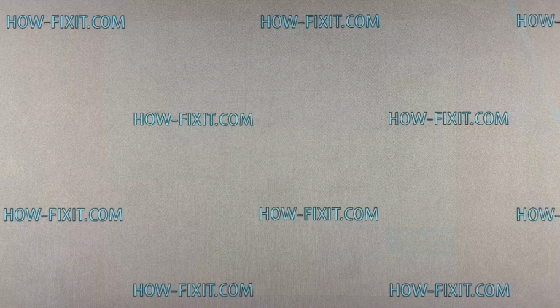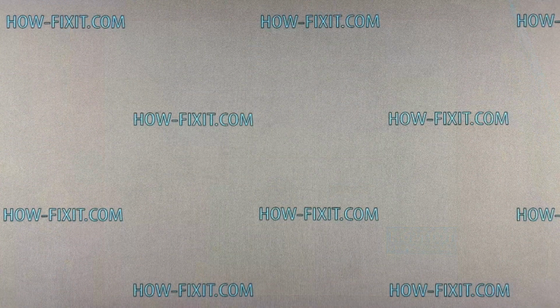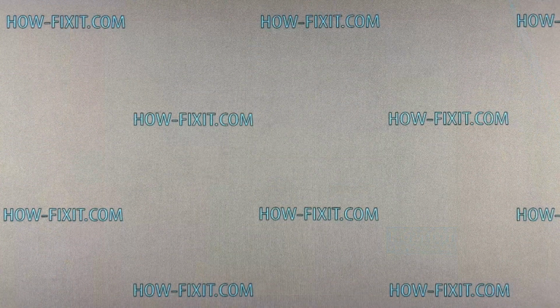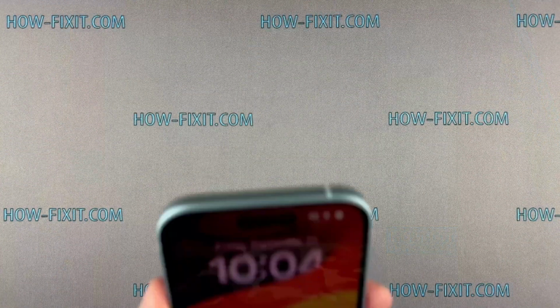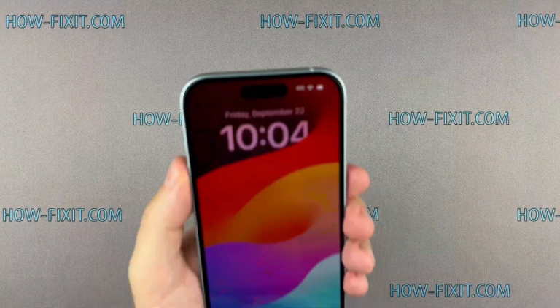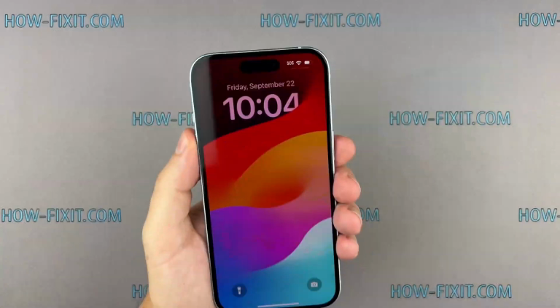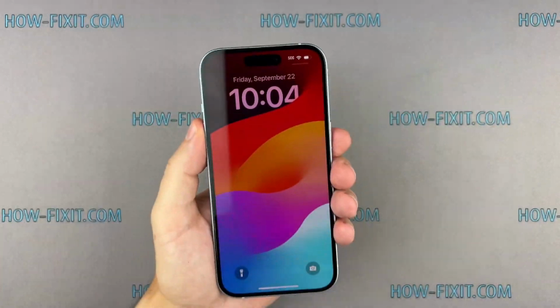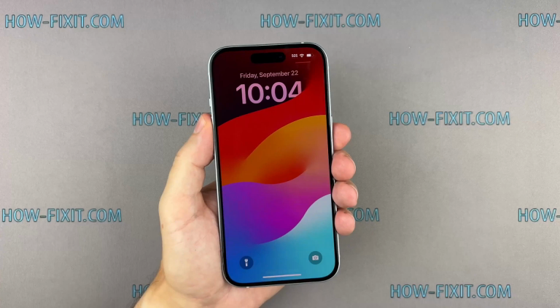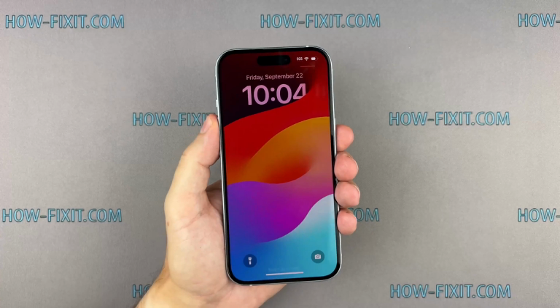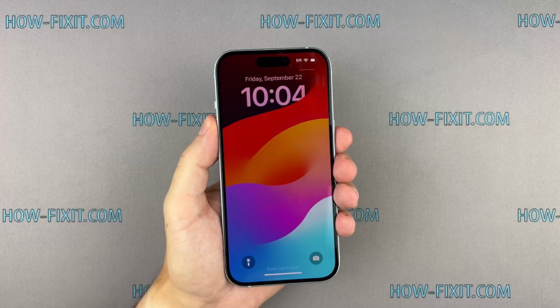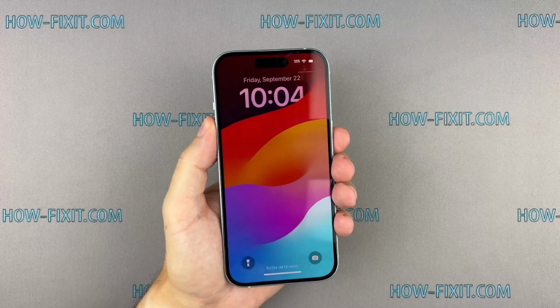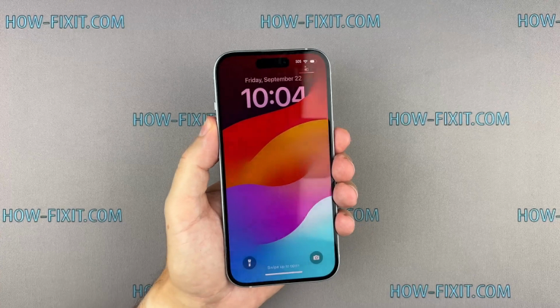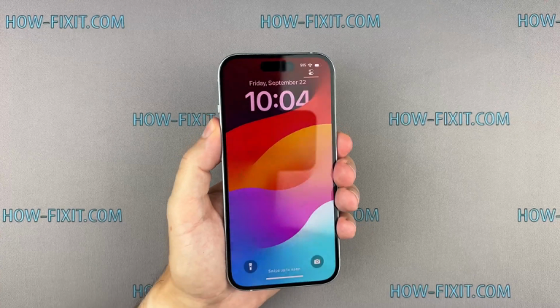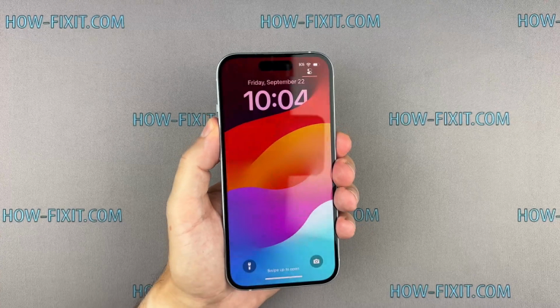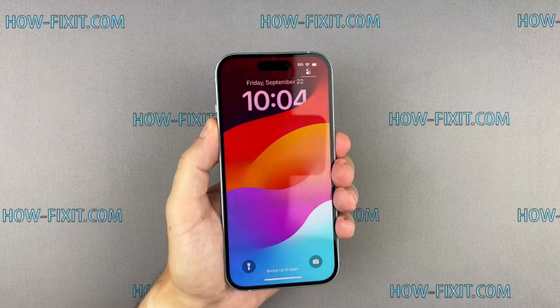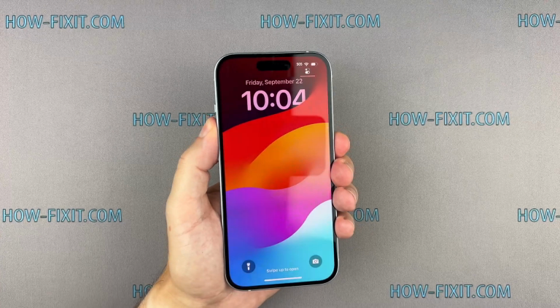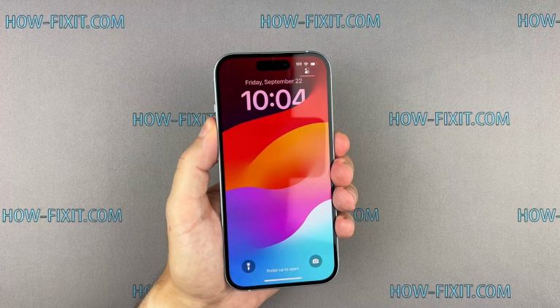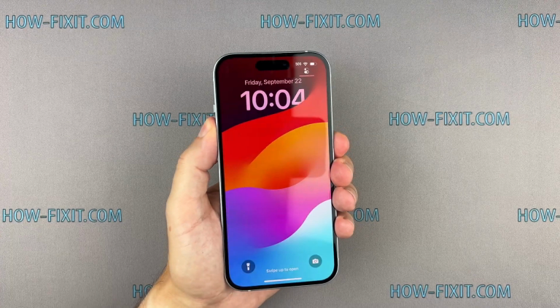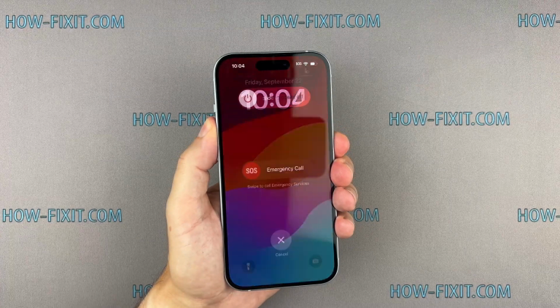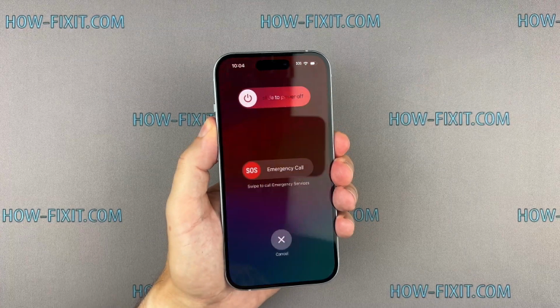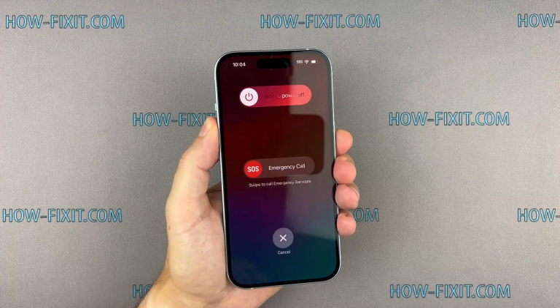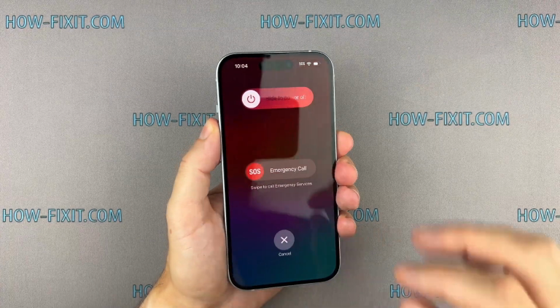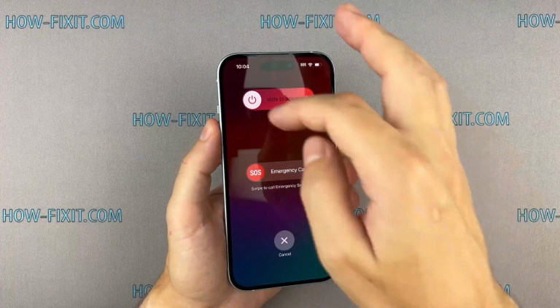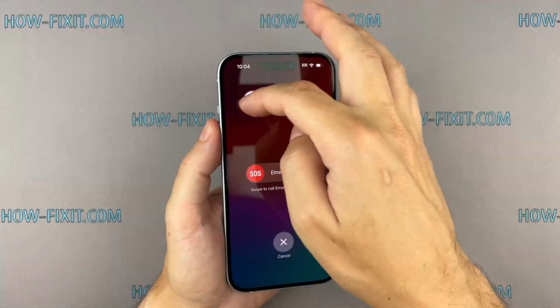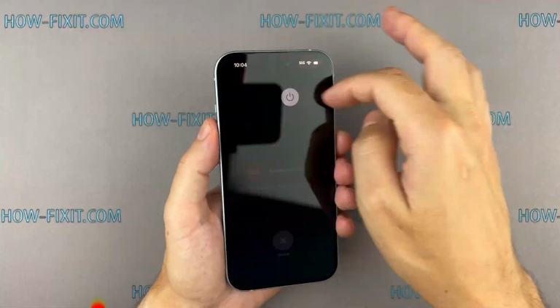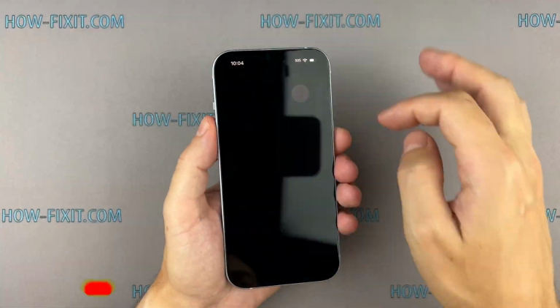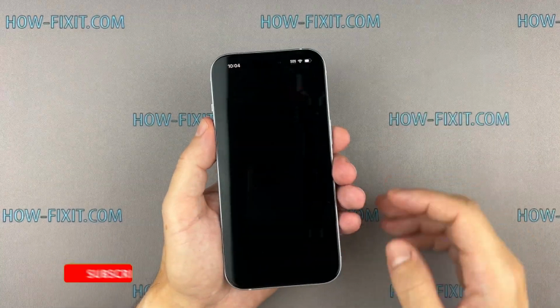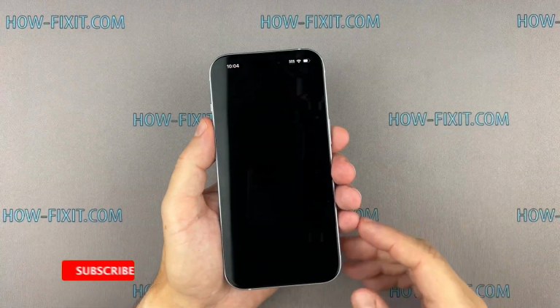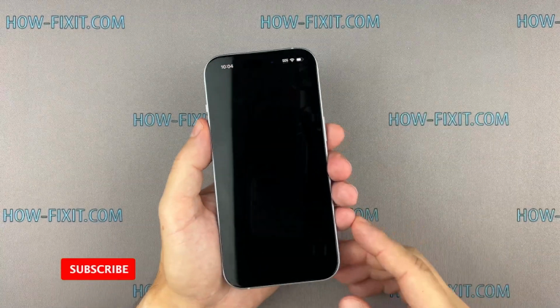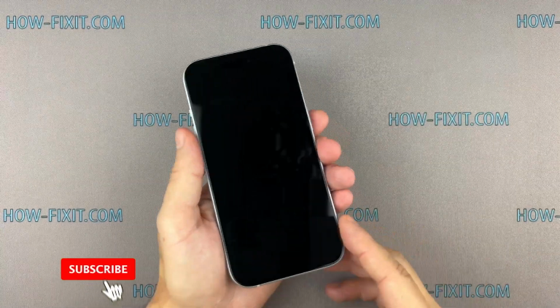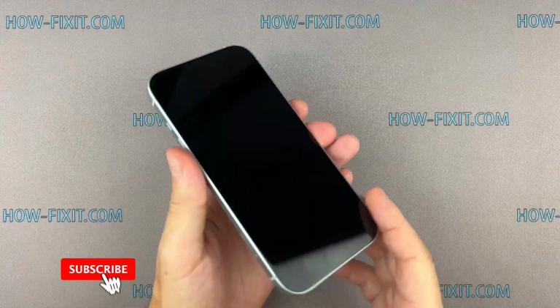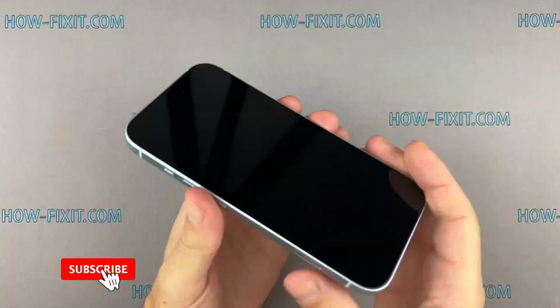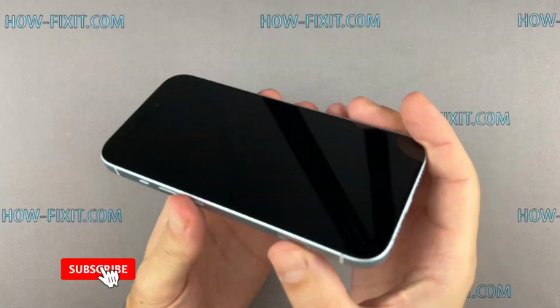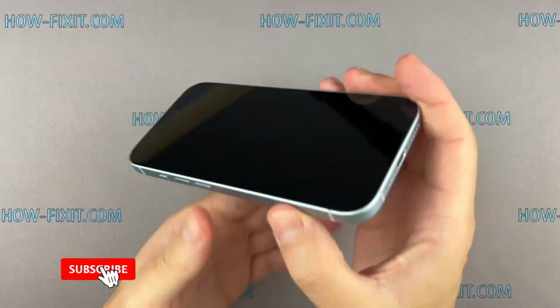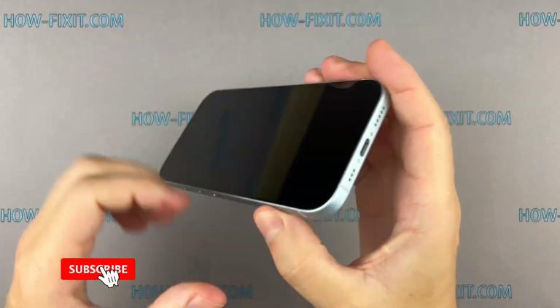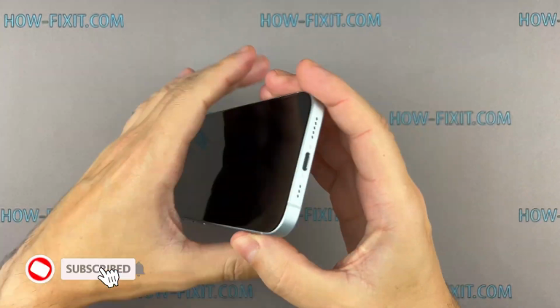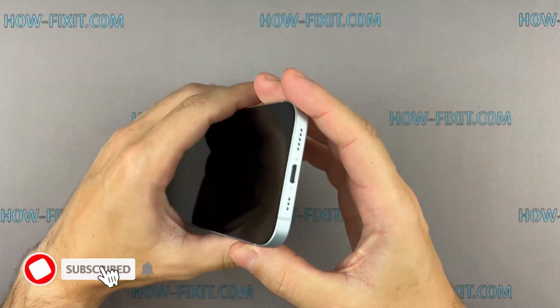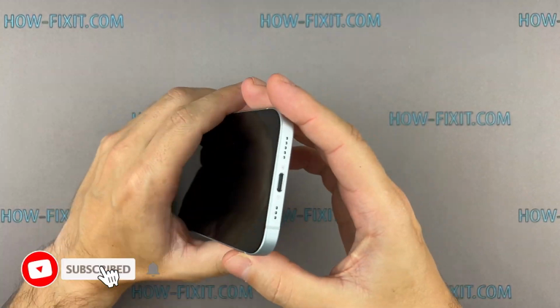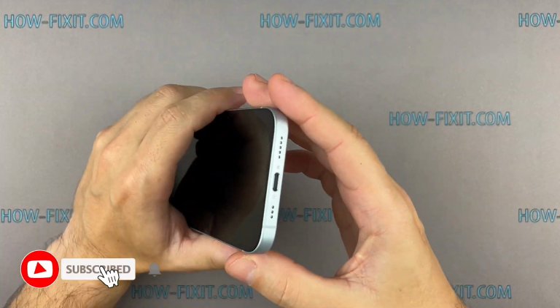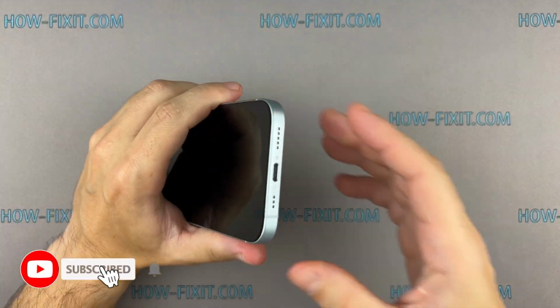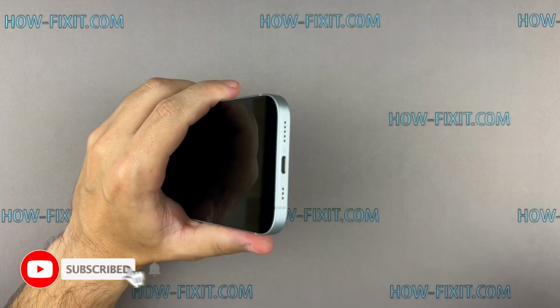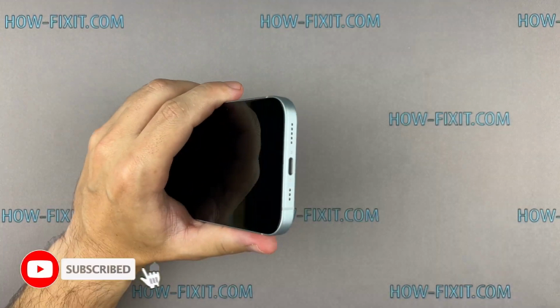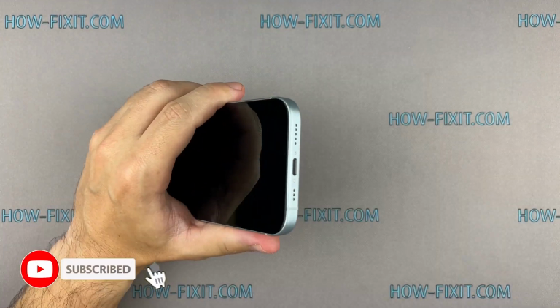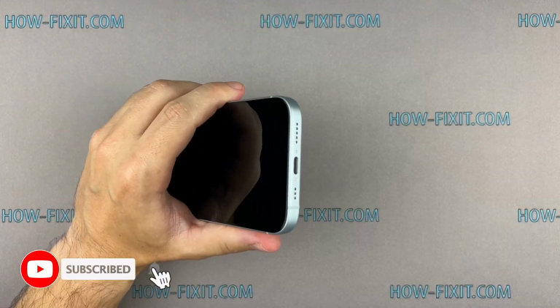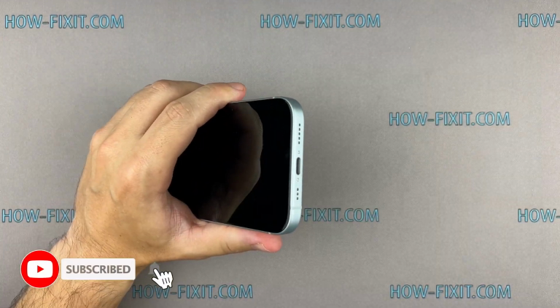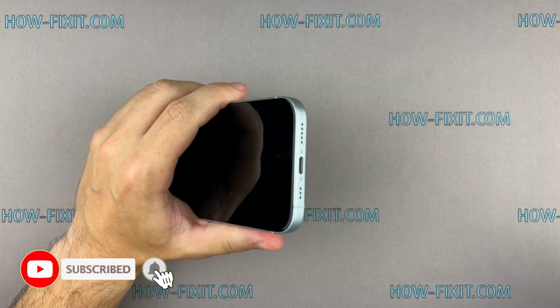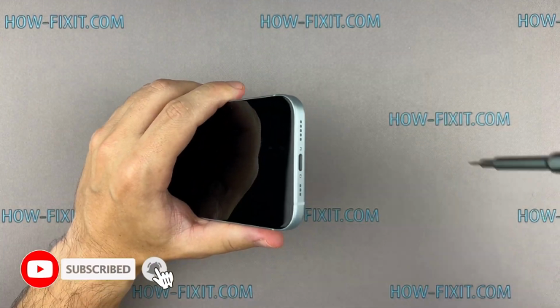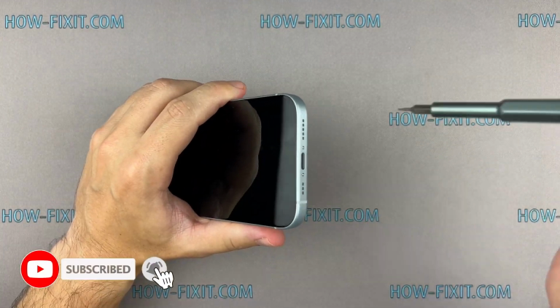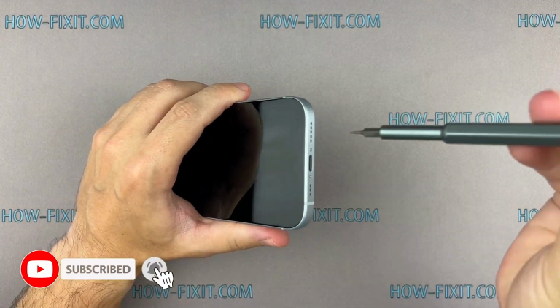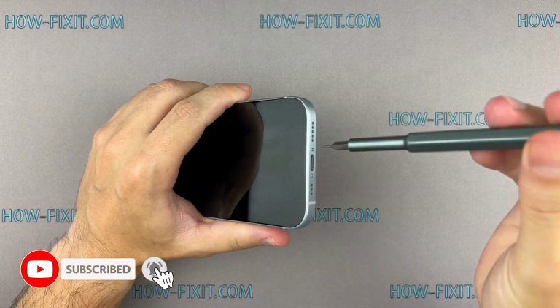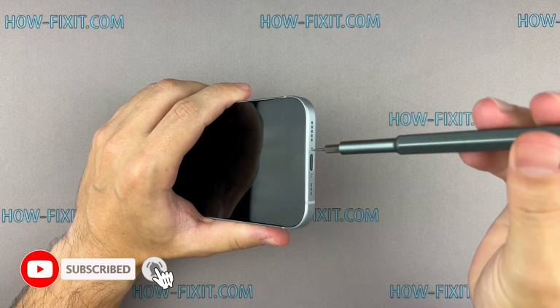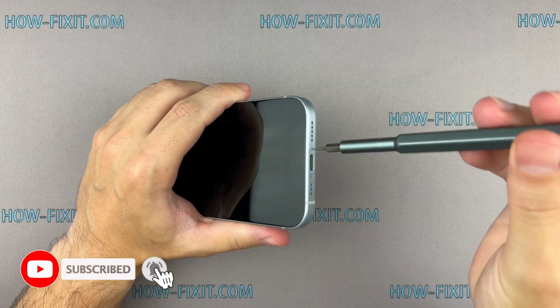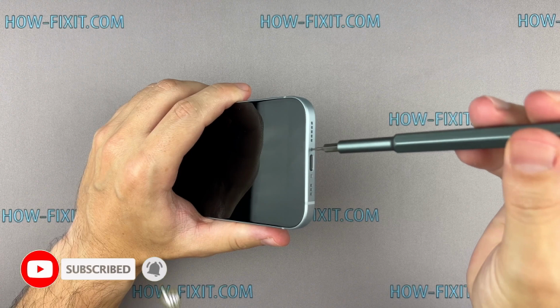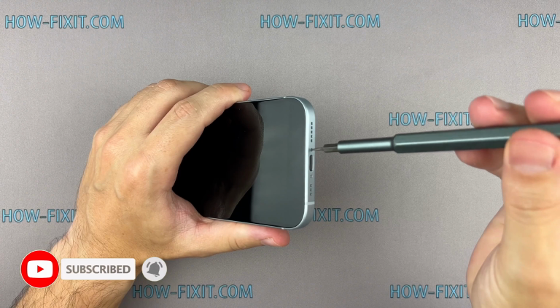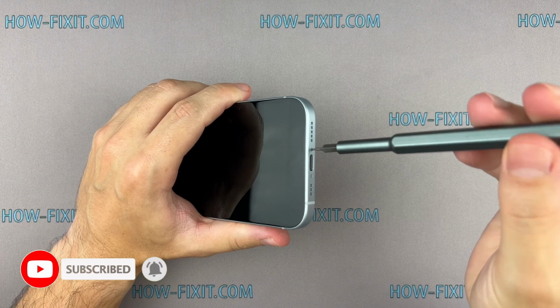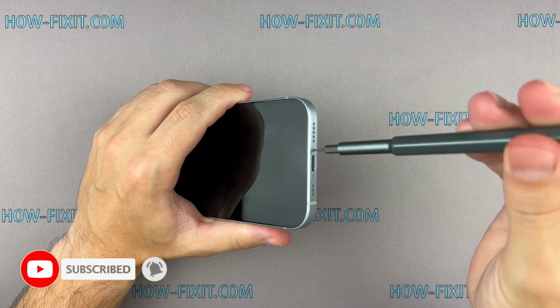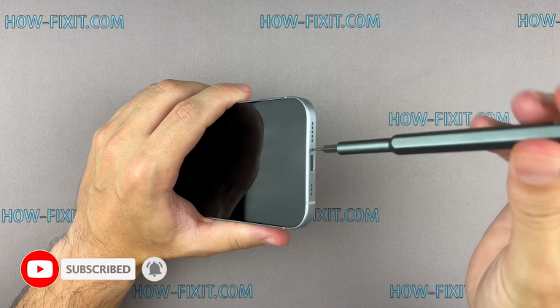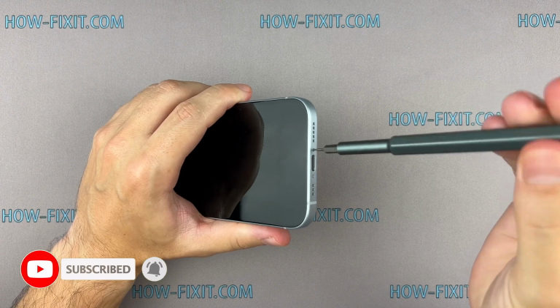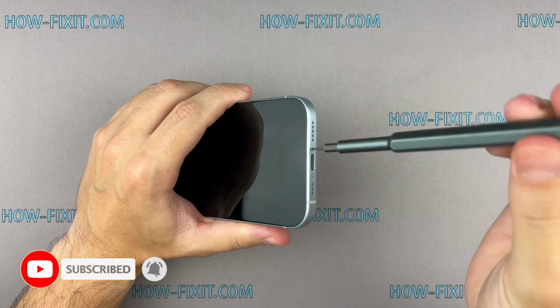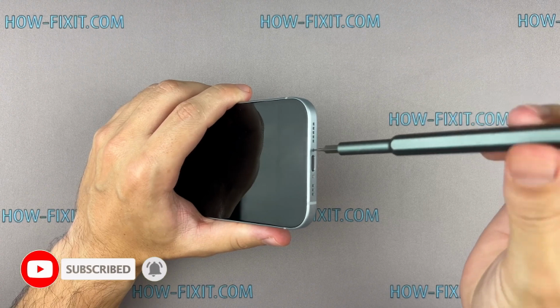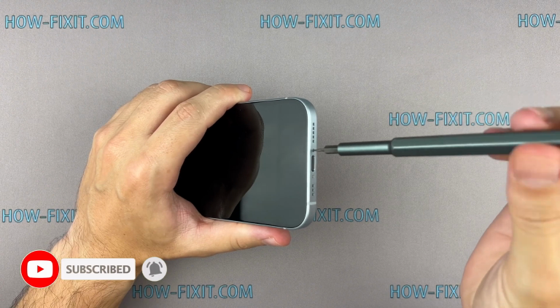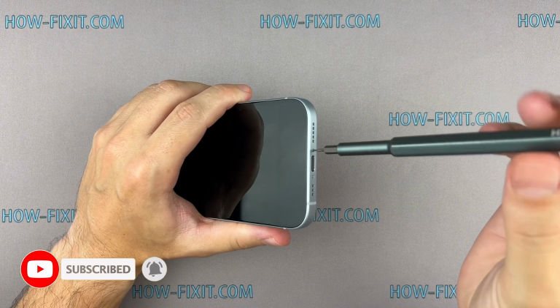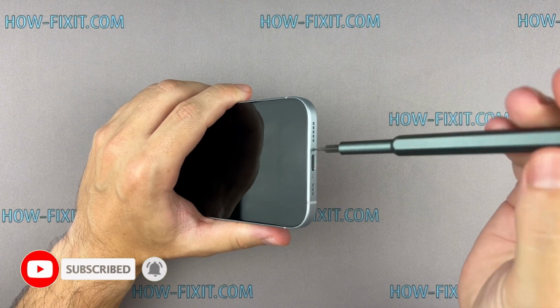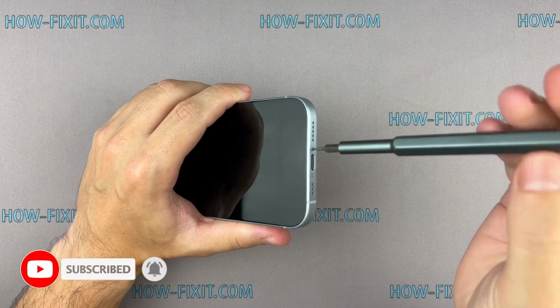So, let's get started. Turn off your iPhone and proceed to remove the two screws located near the charging port.